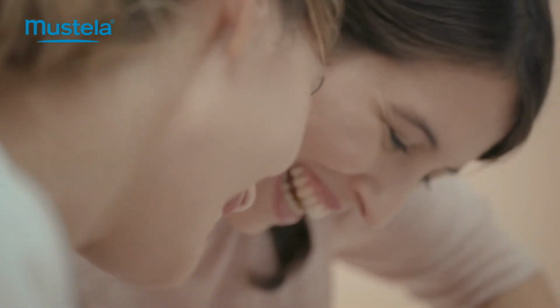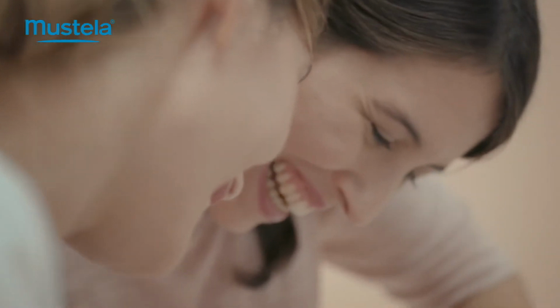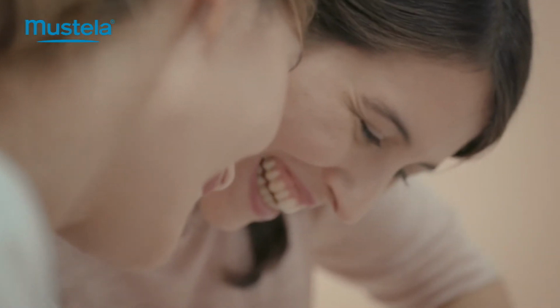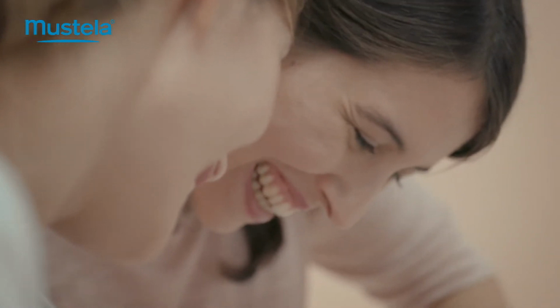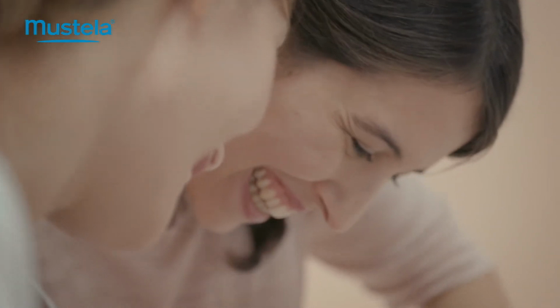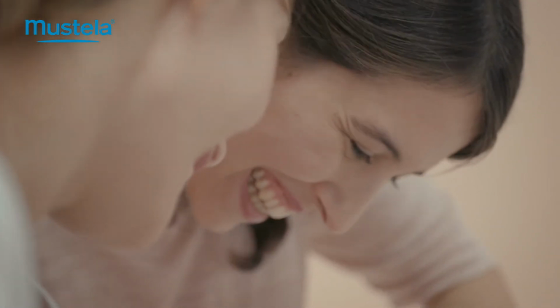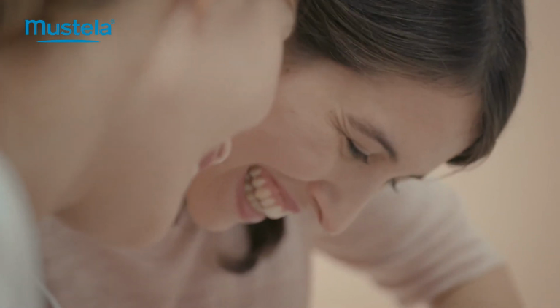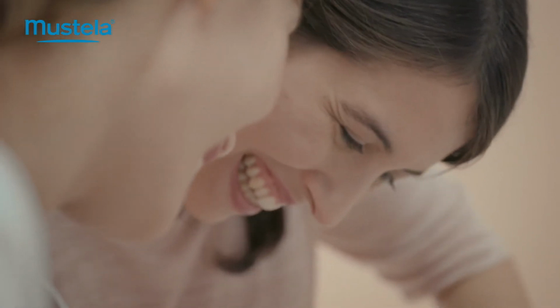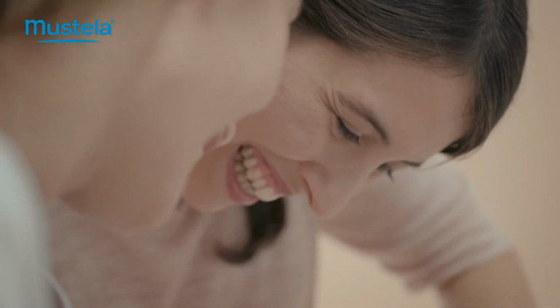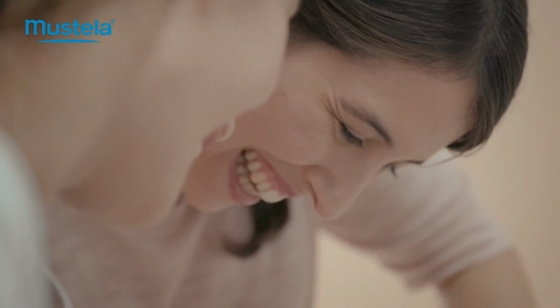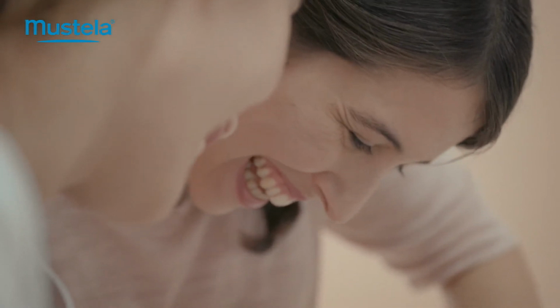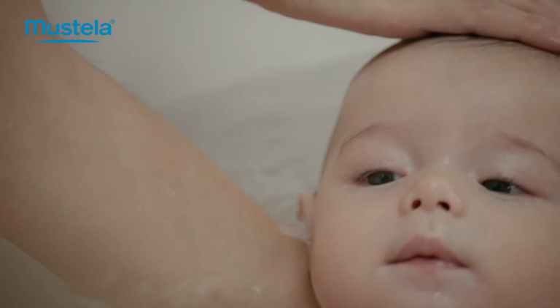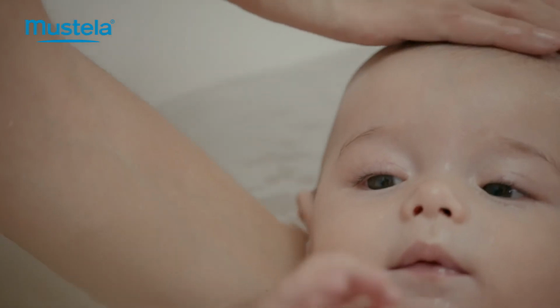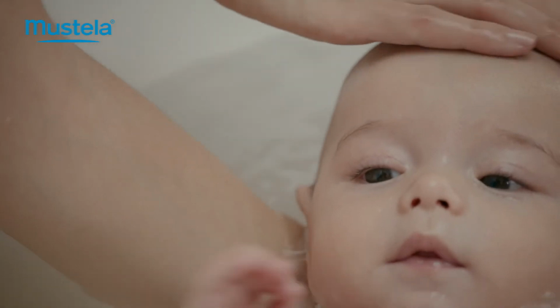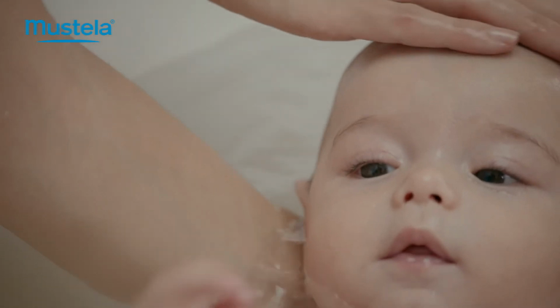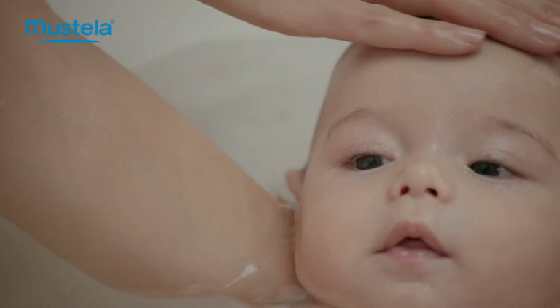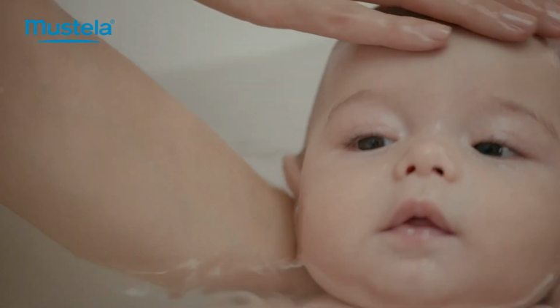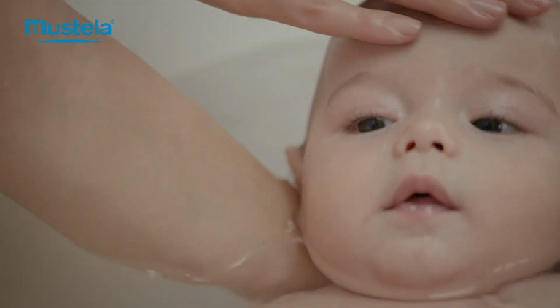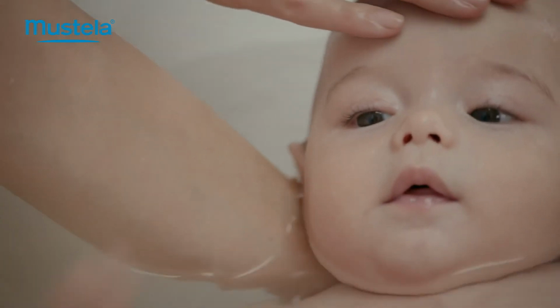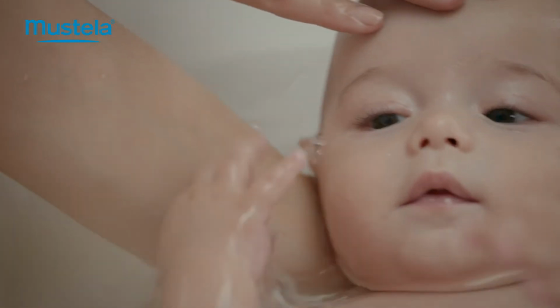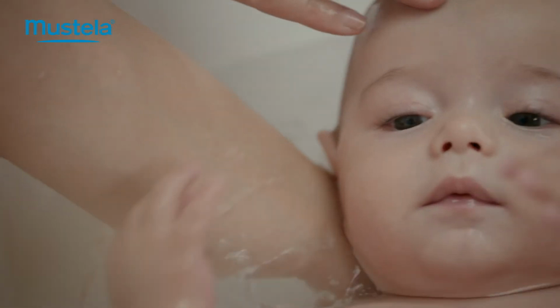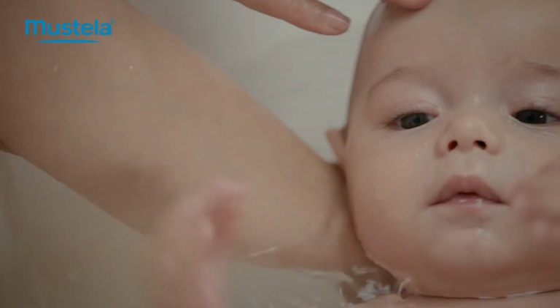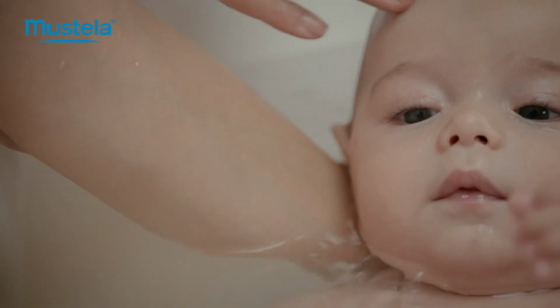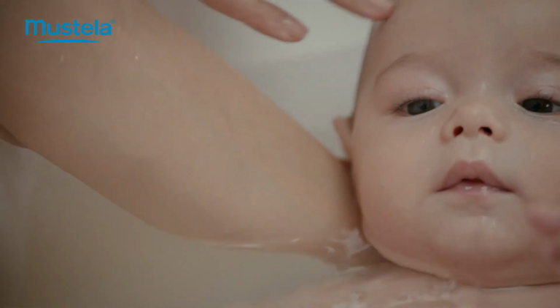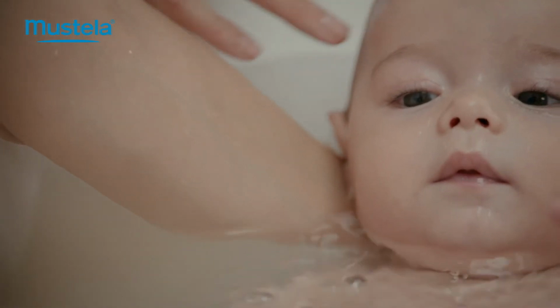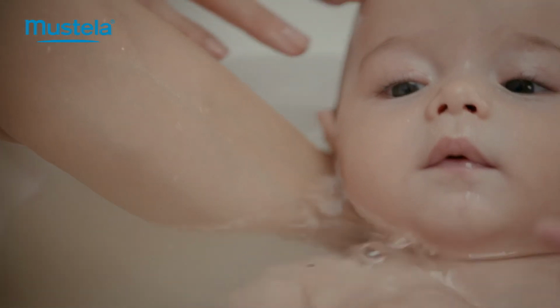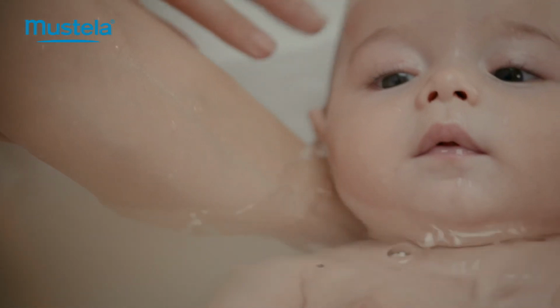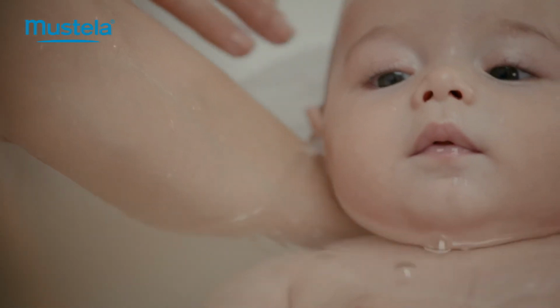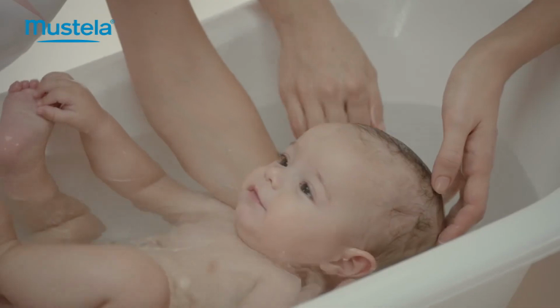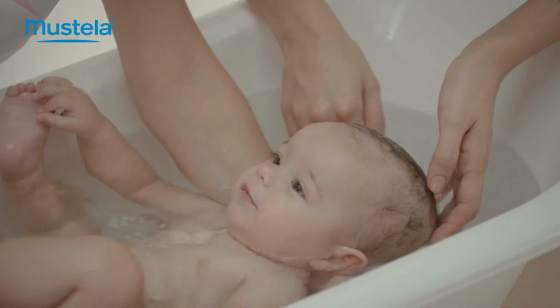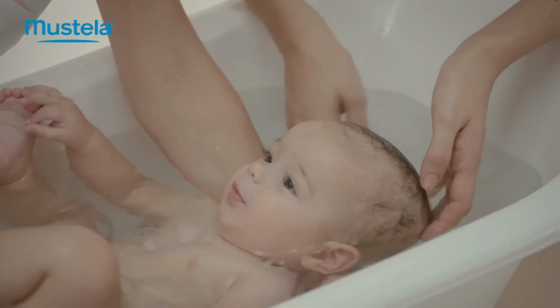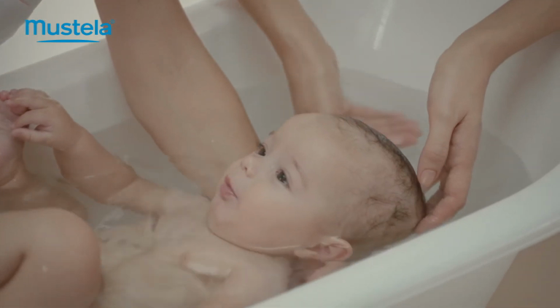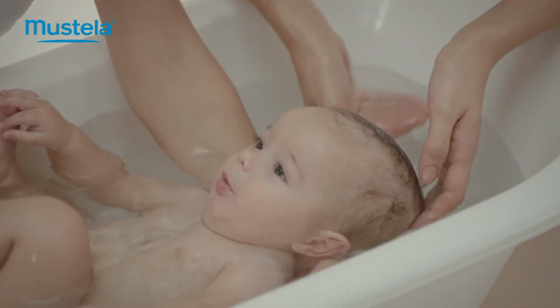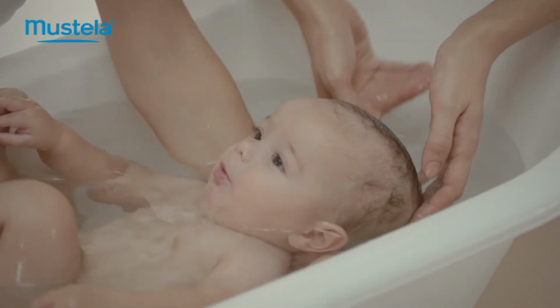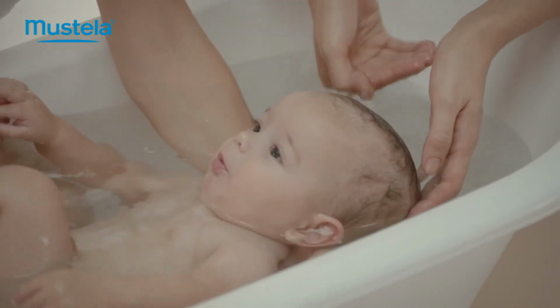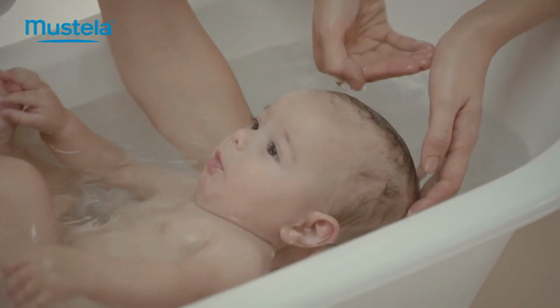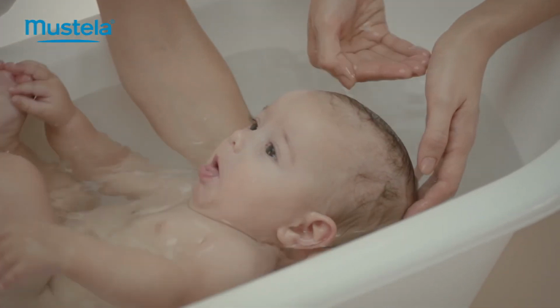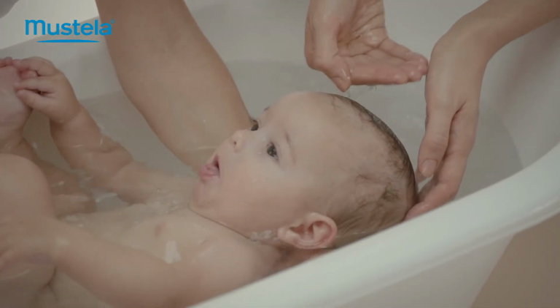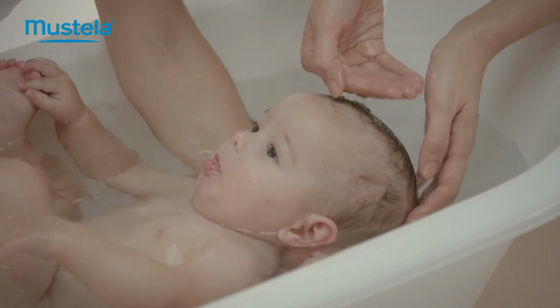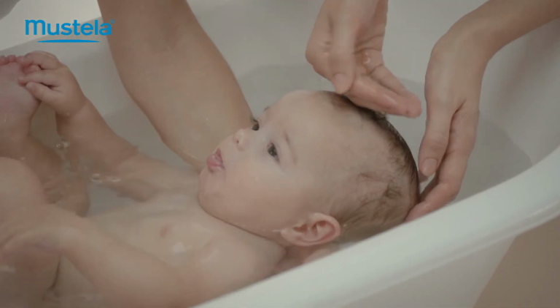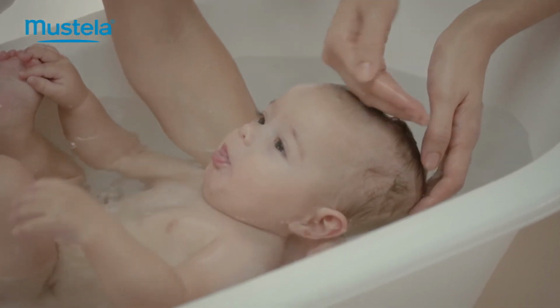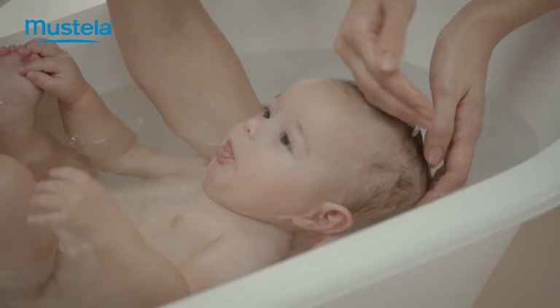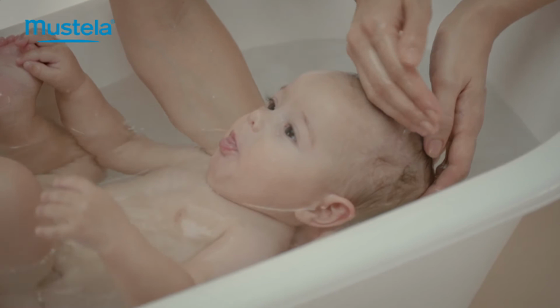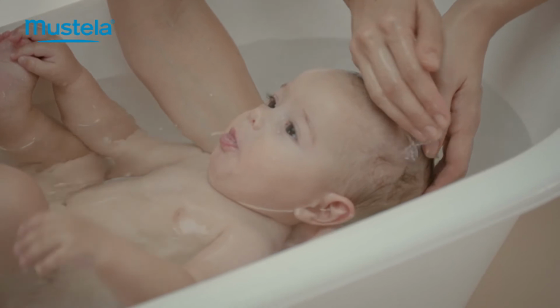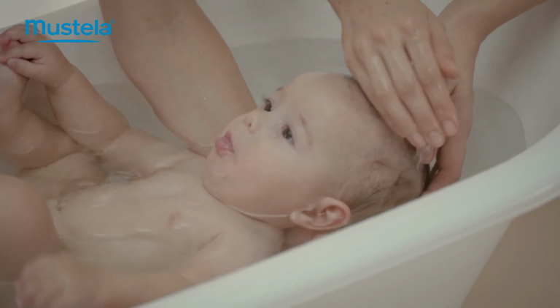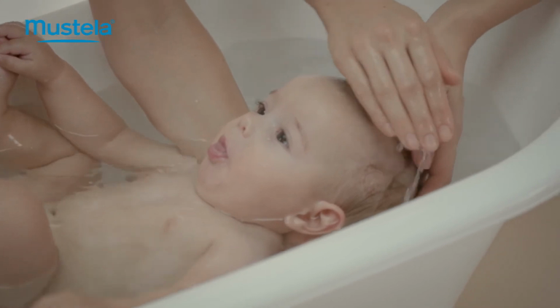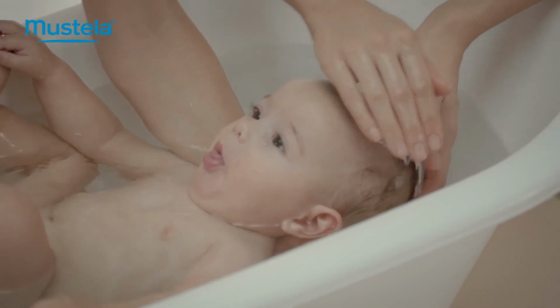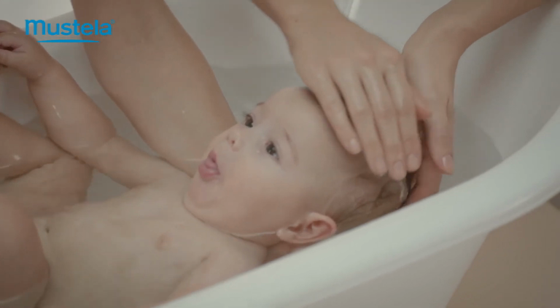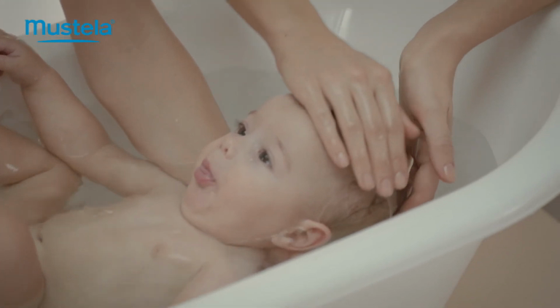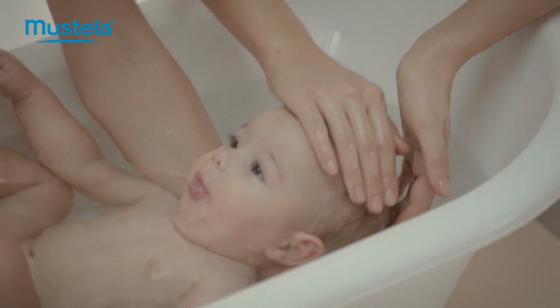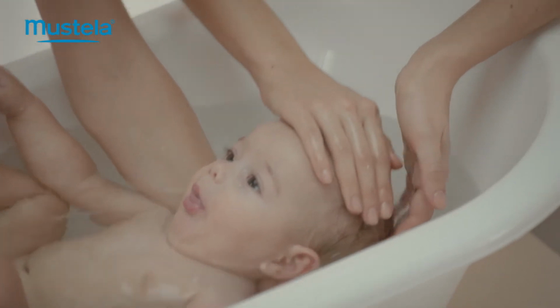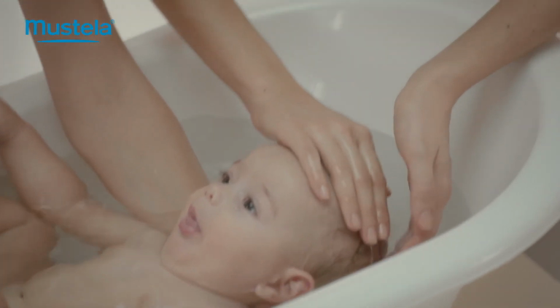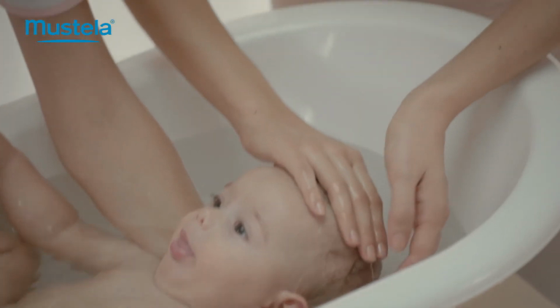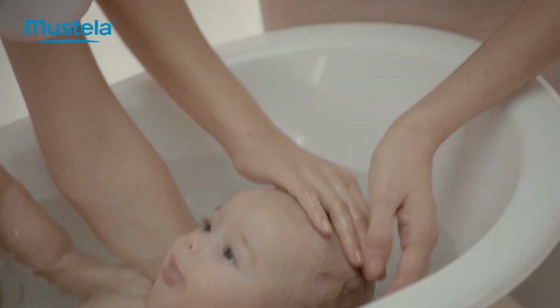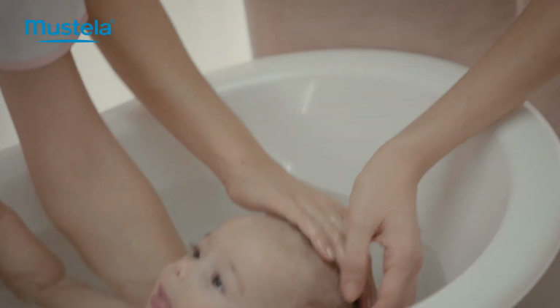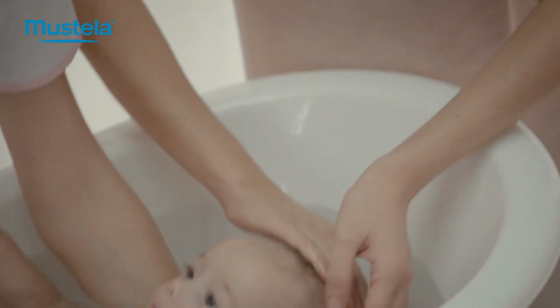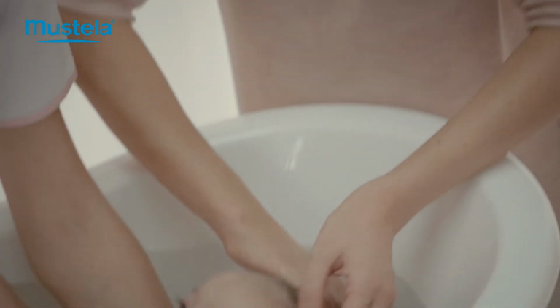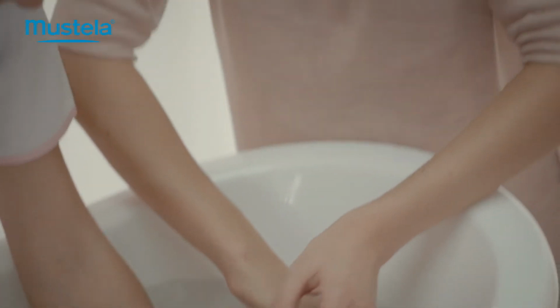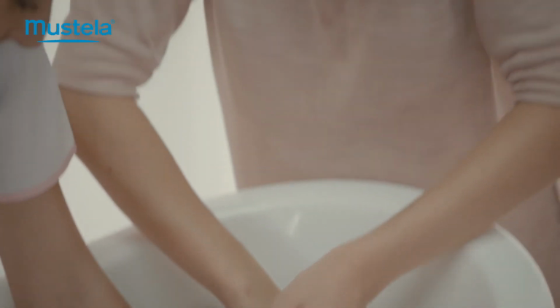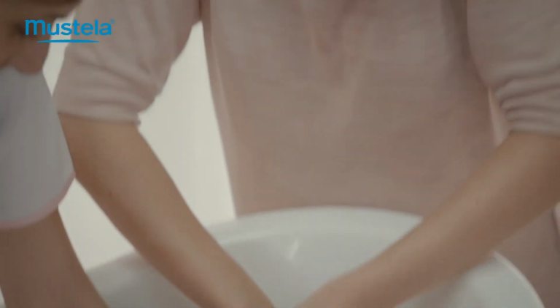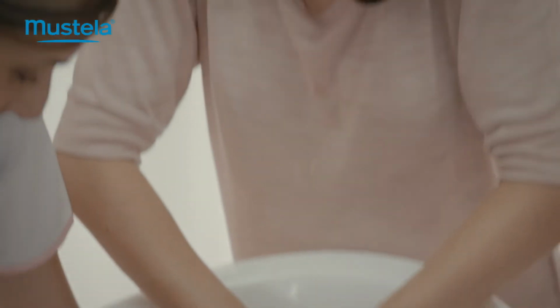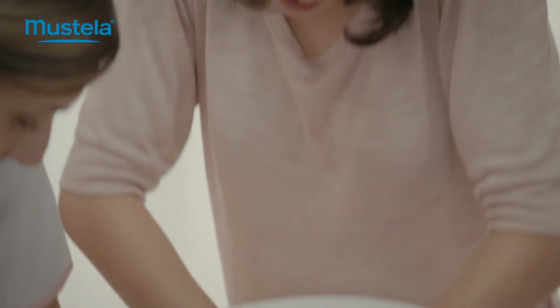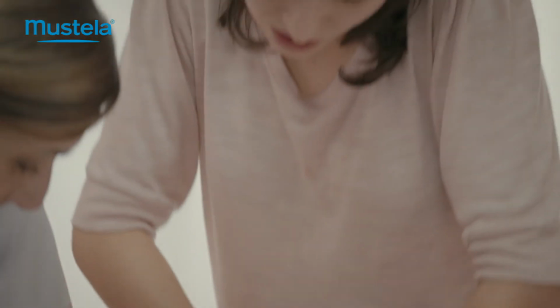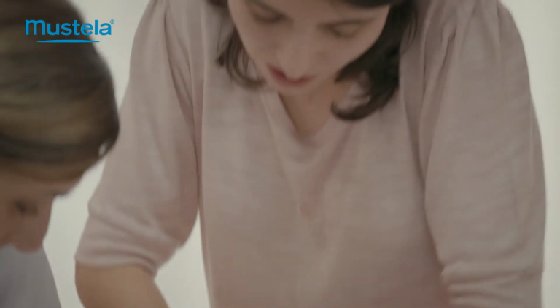To rinse his hair, pour water over it with your right hand or lower his head back into the water. But be sure not to splash his eyes.